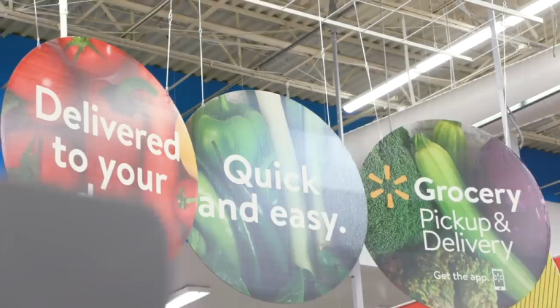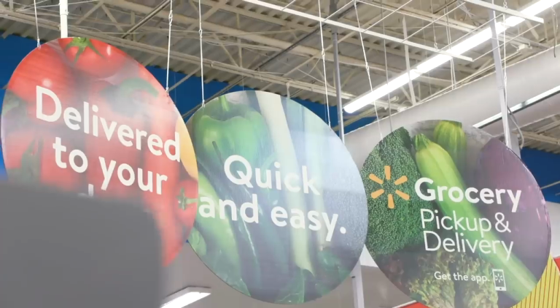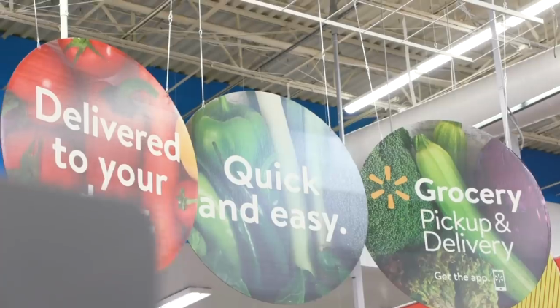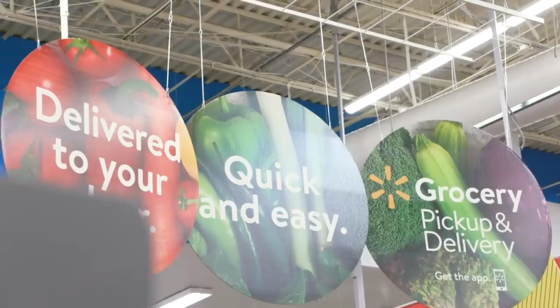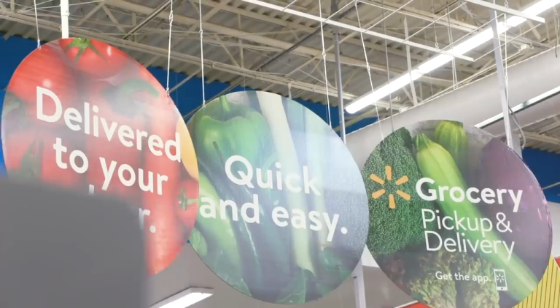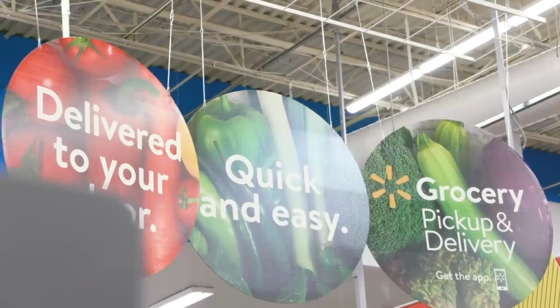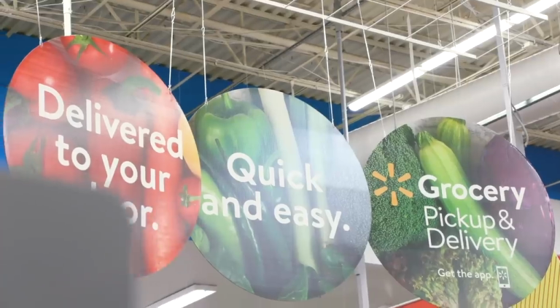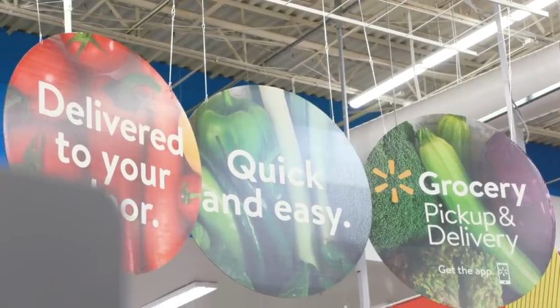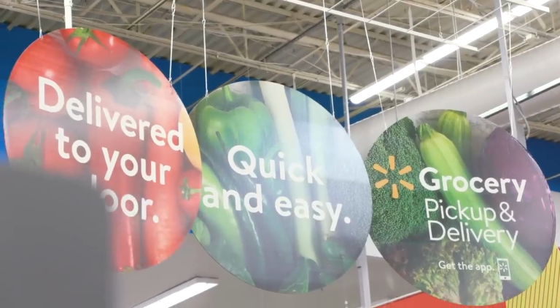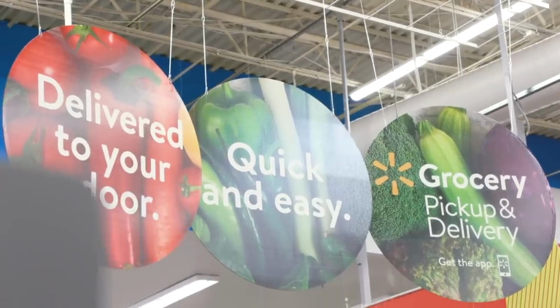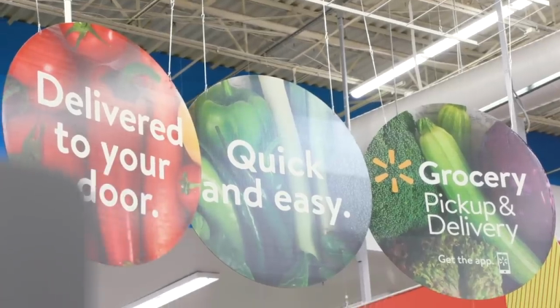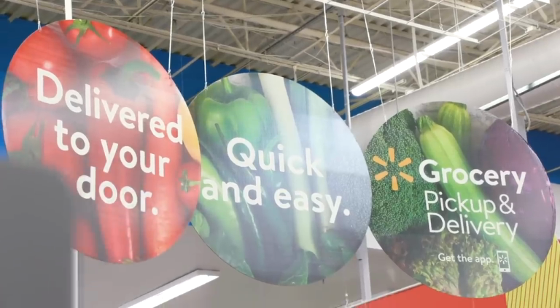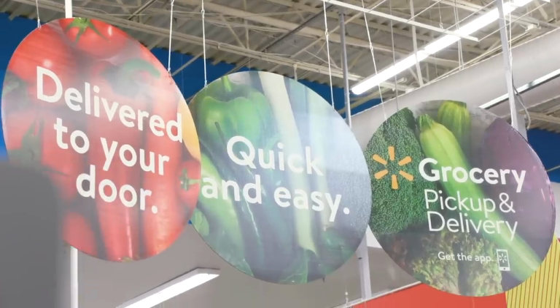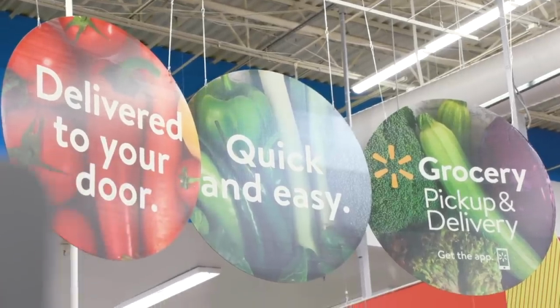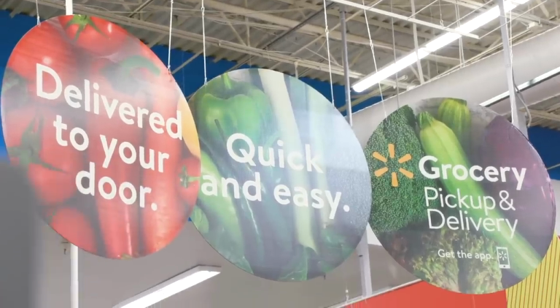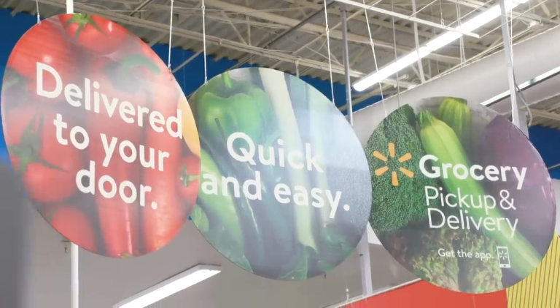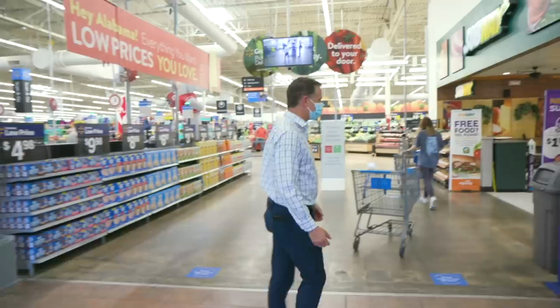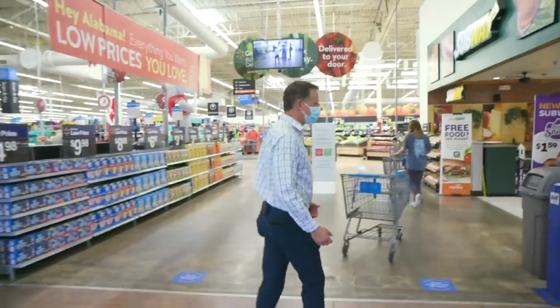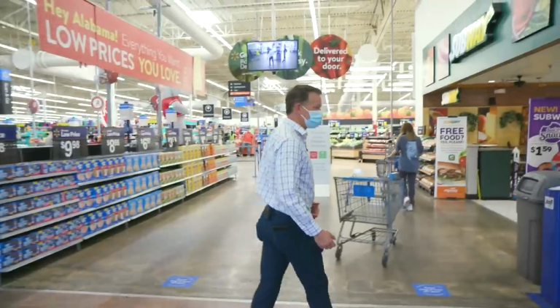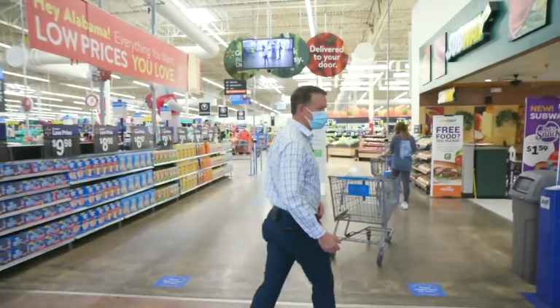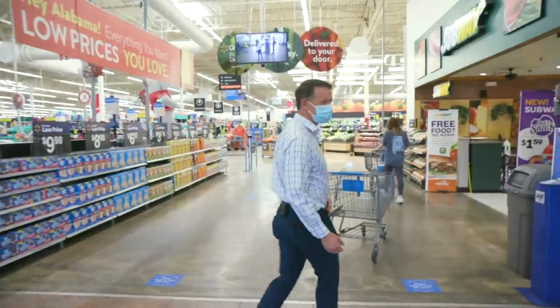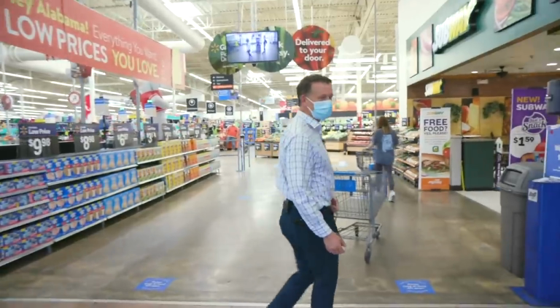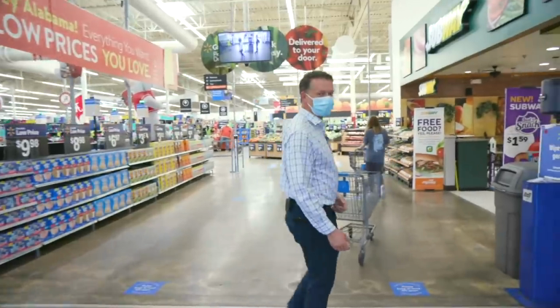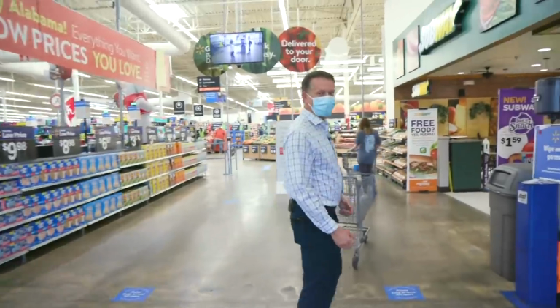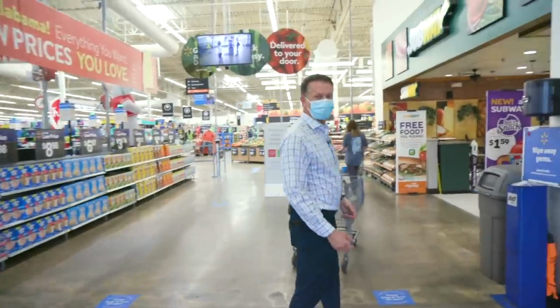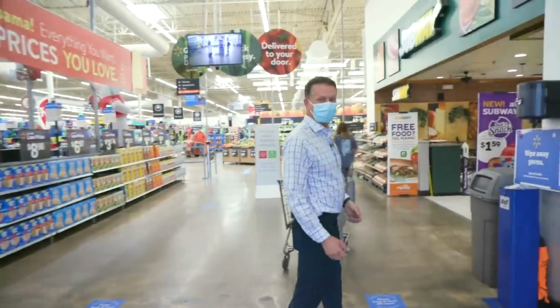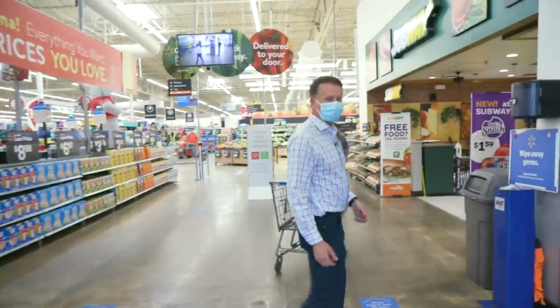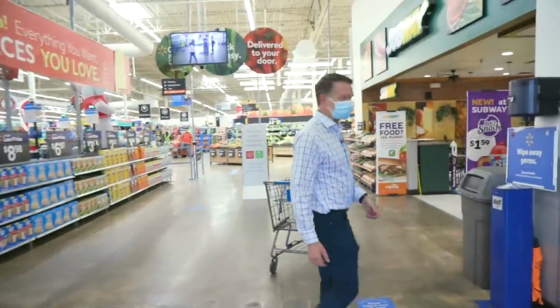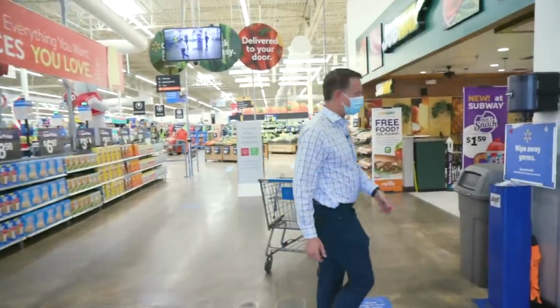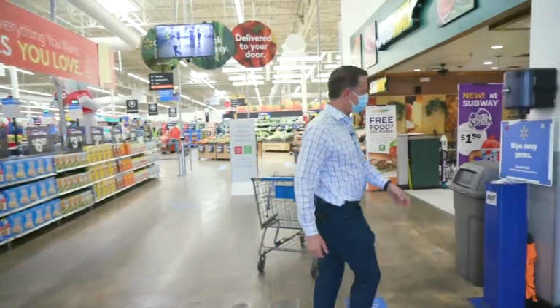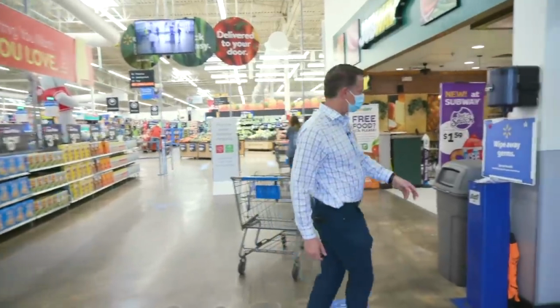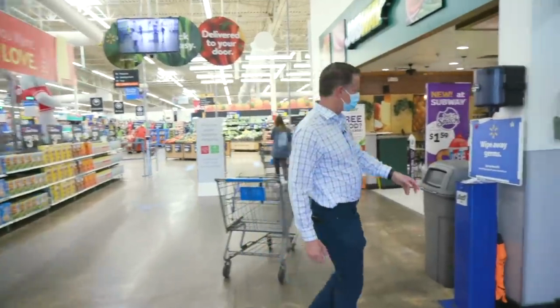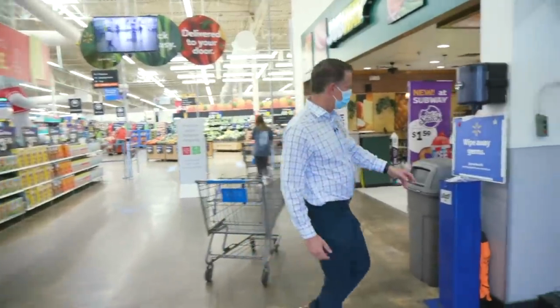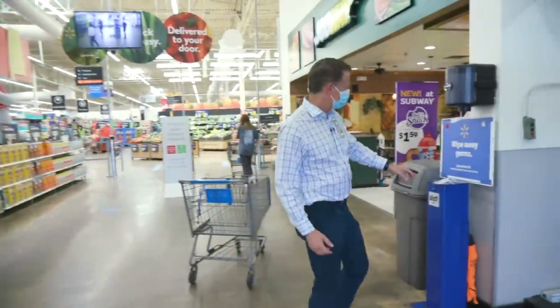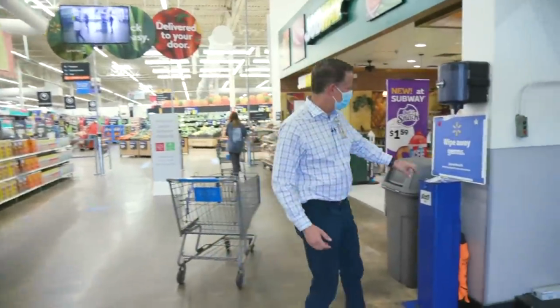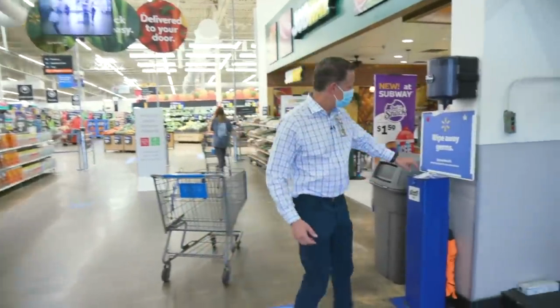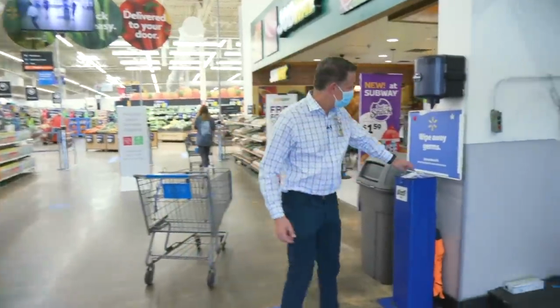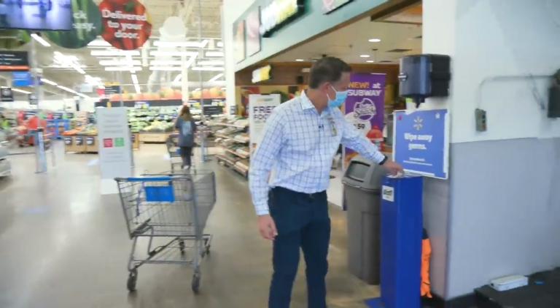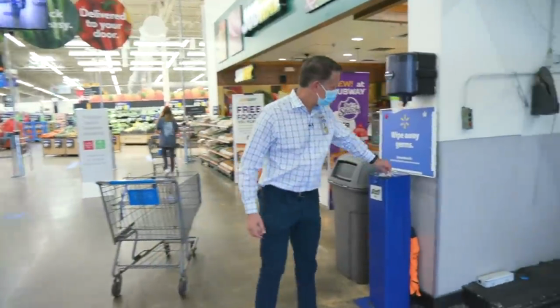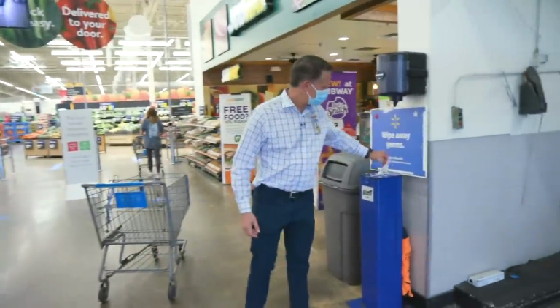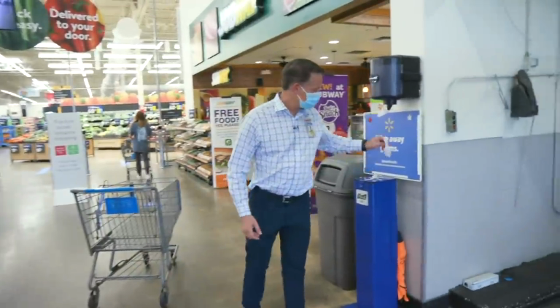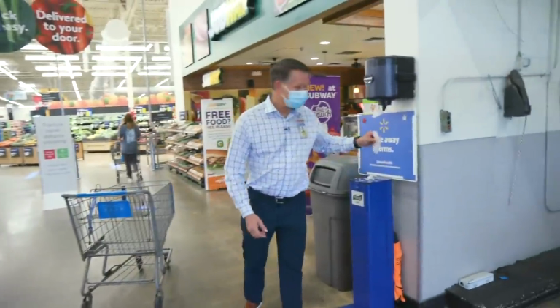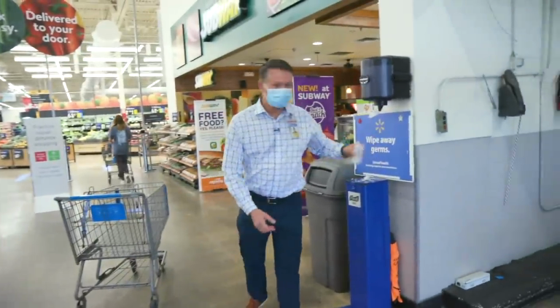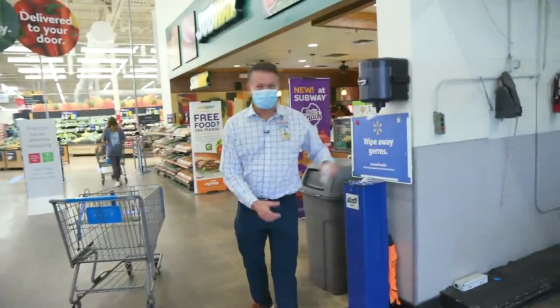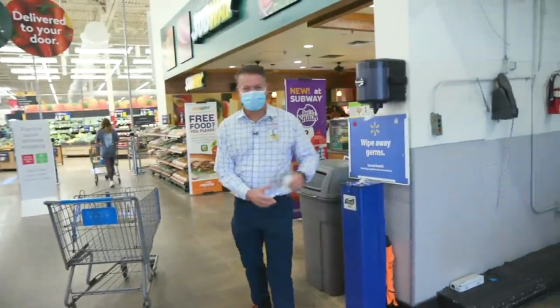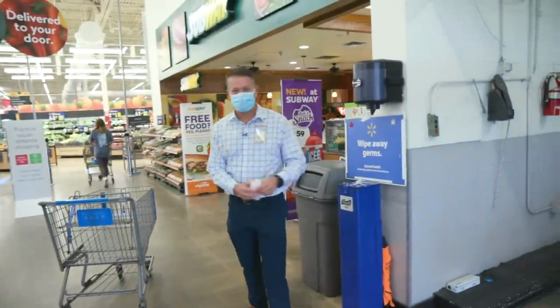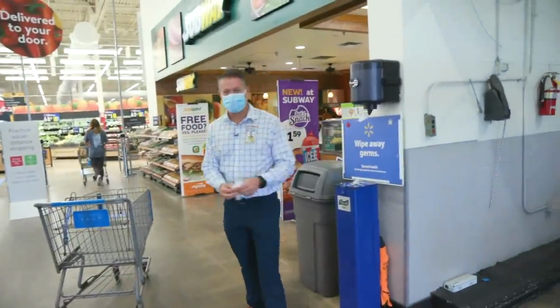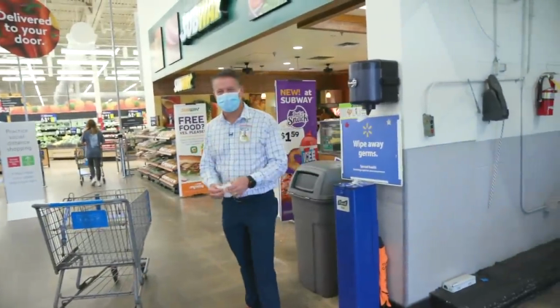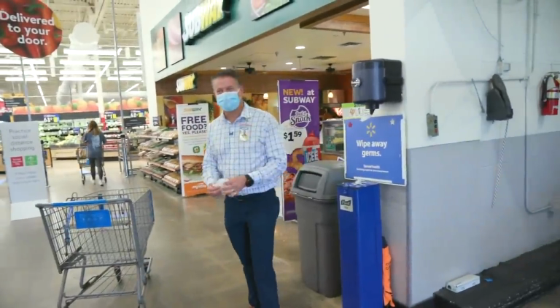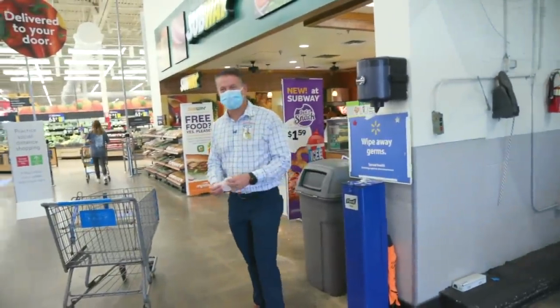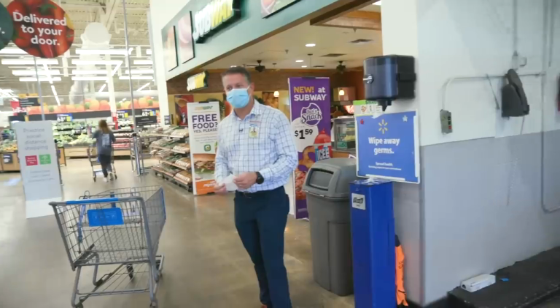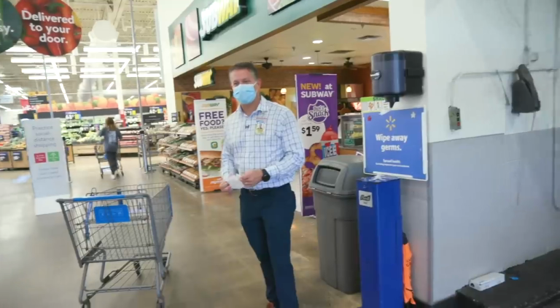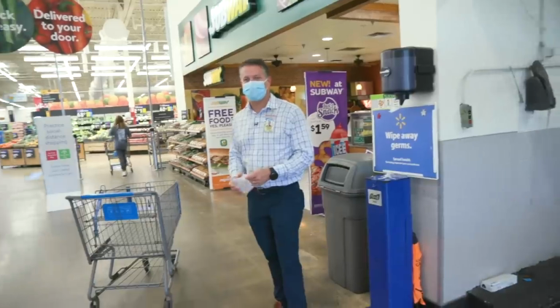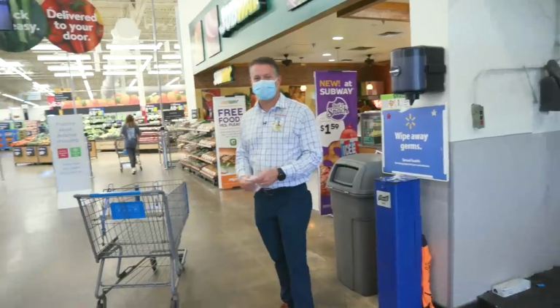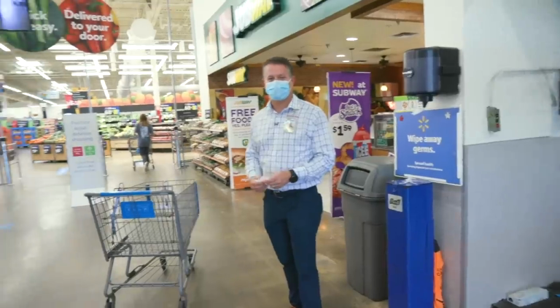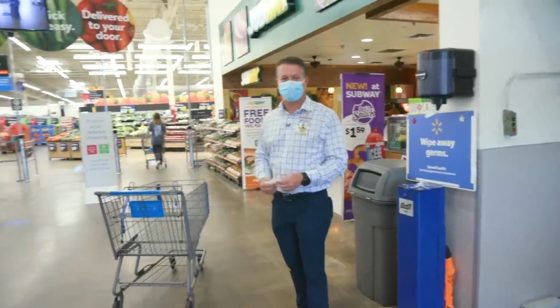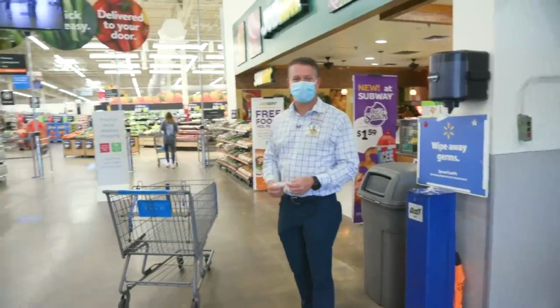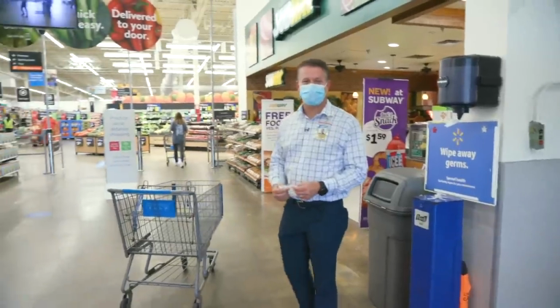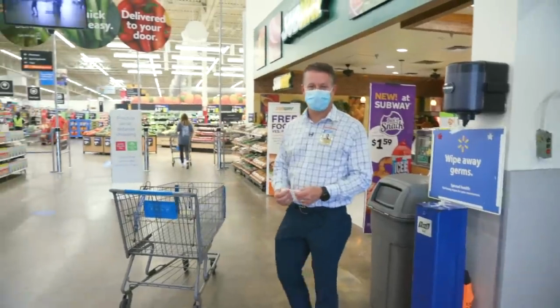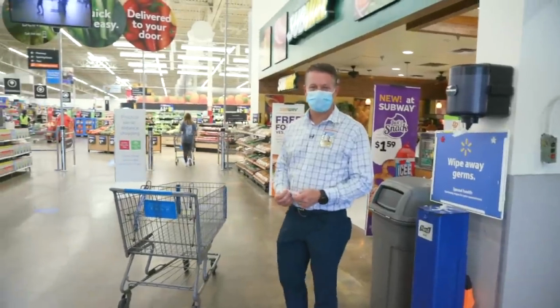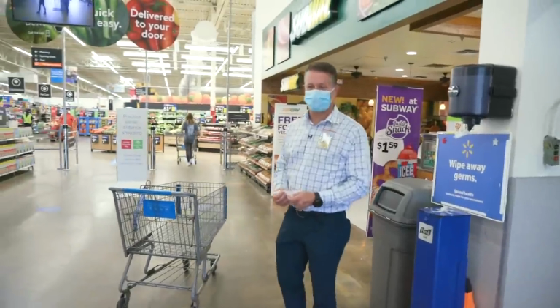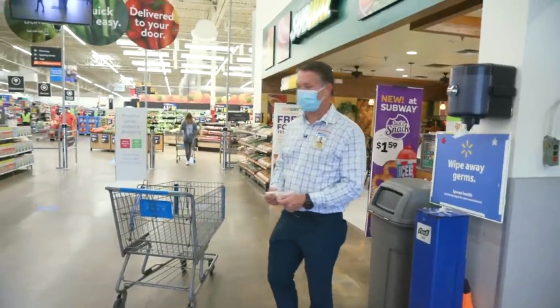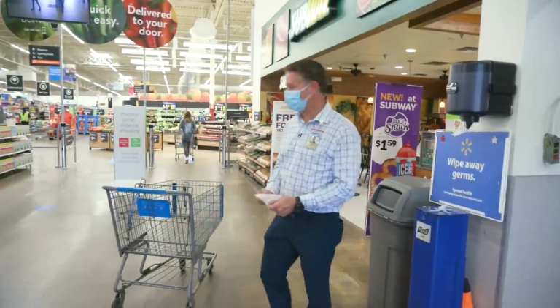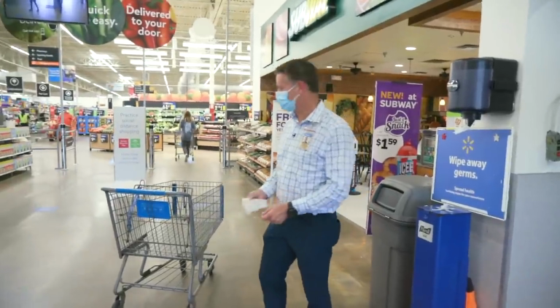When you're in the store, we do have wipes available for all the carts. This way you can grab one of these and clean the handle off before you get shopping.